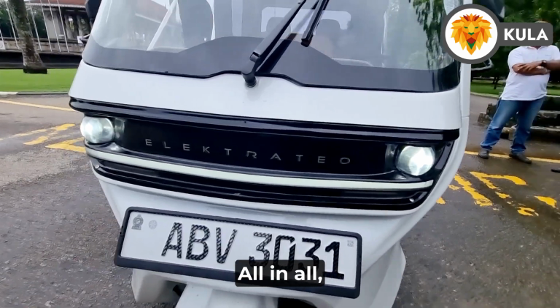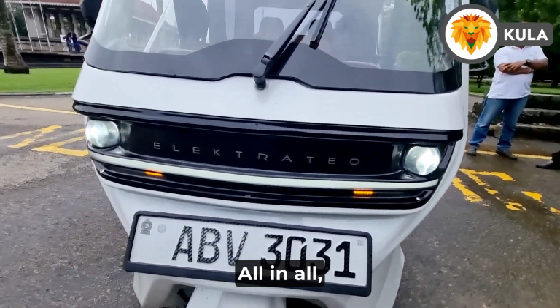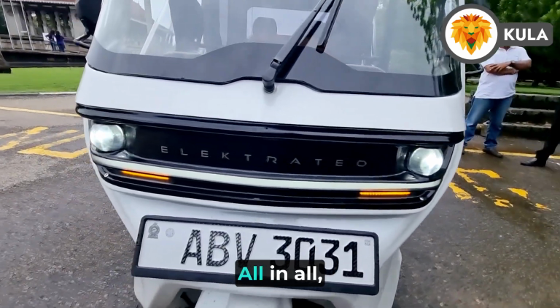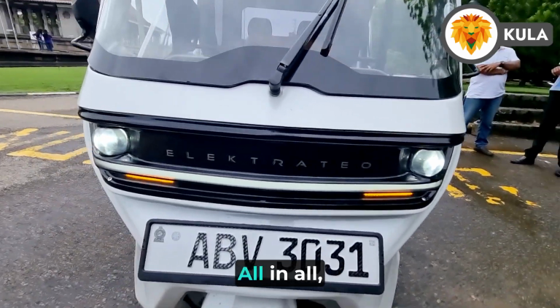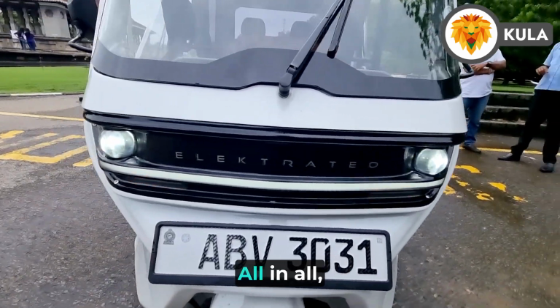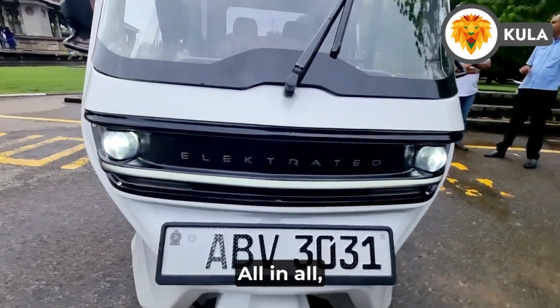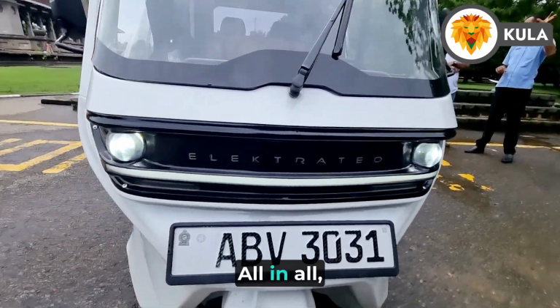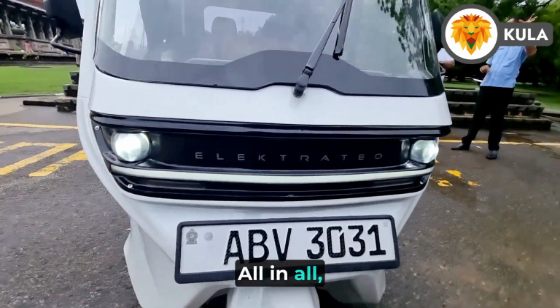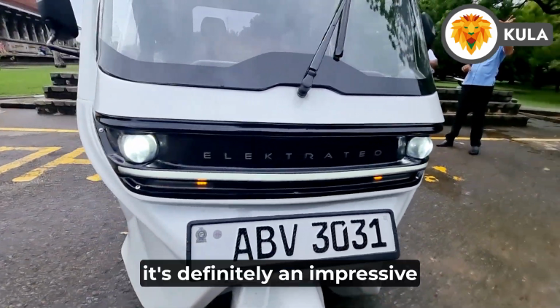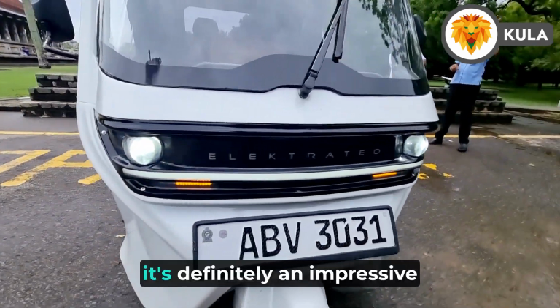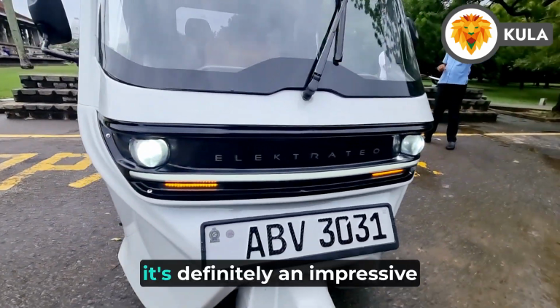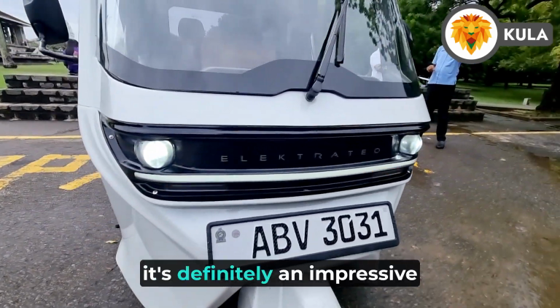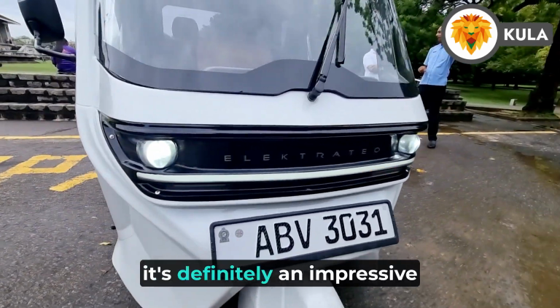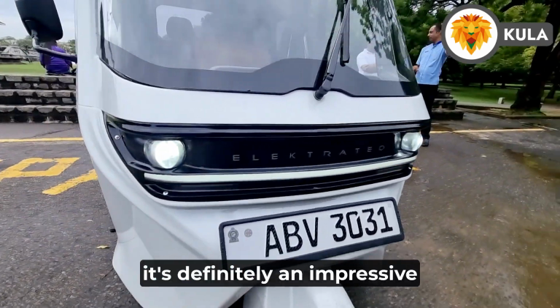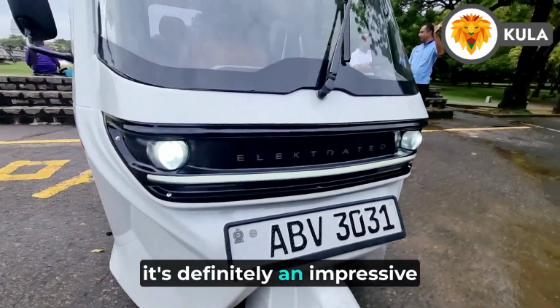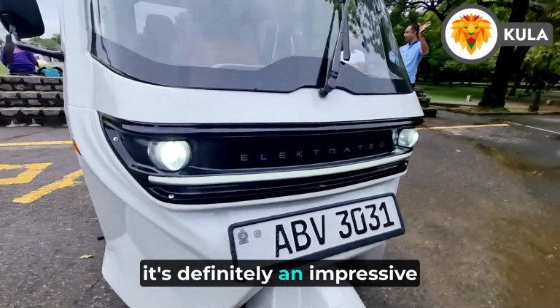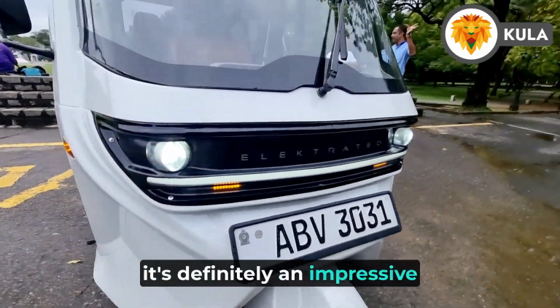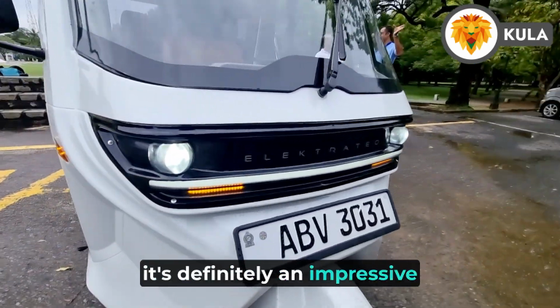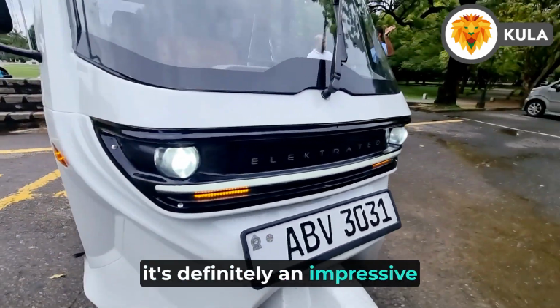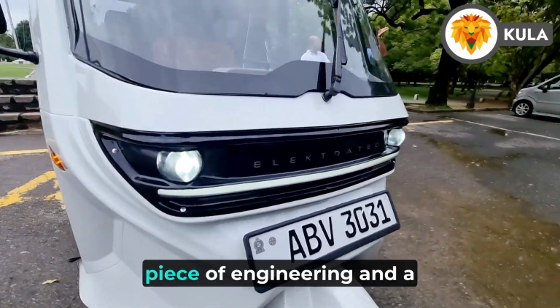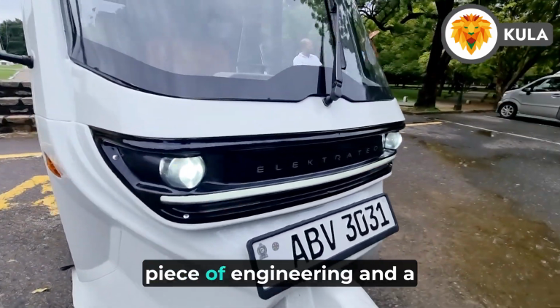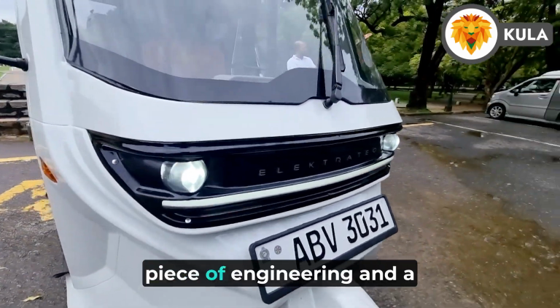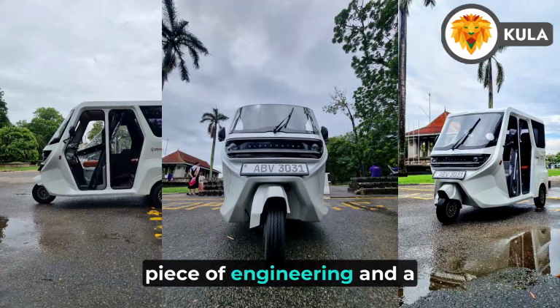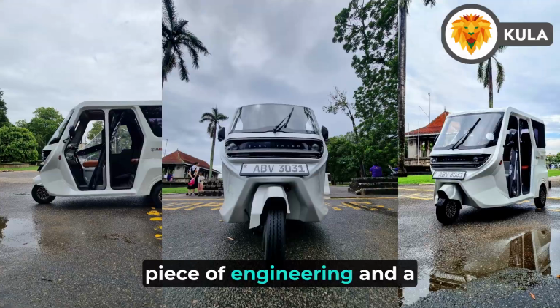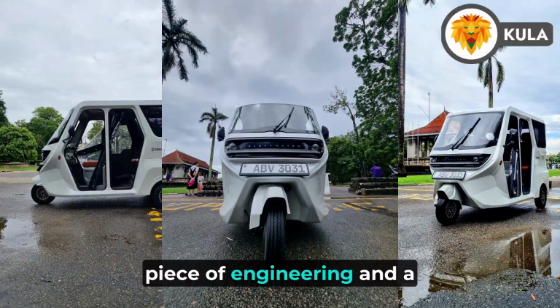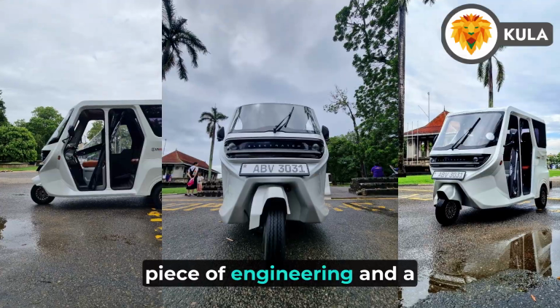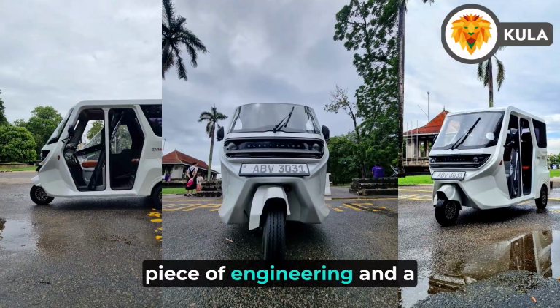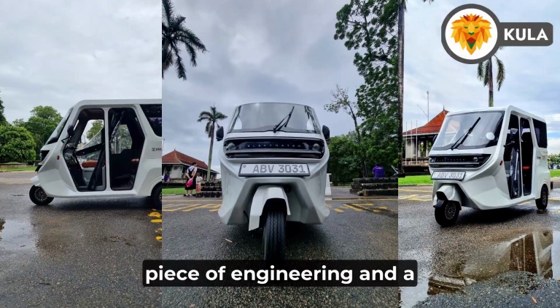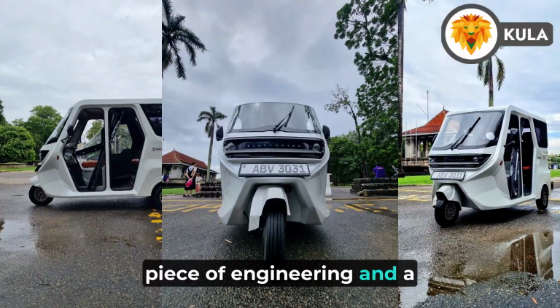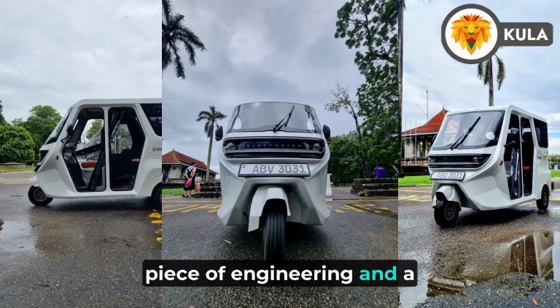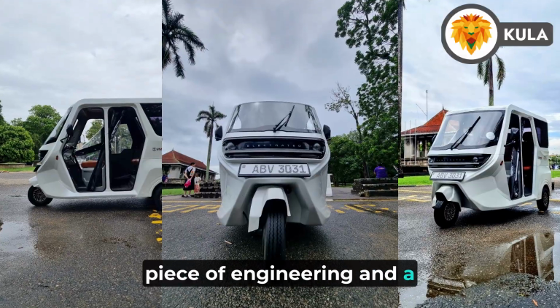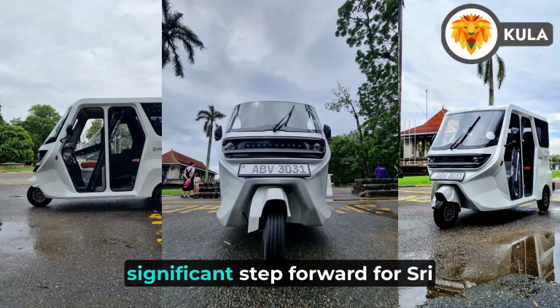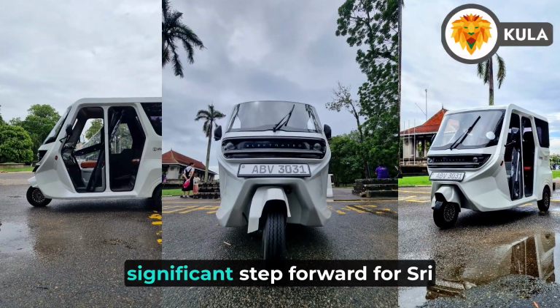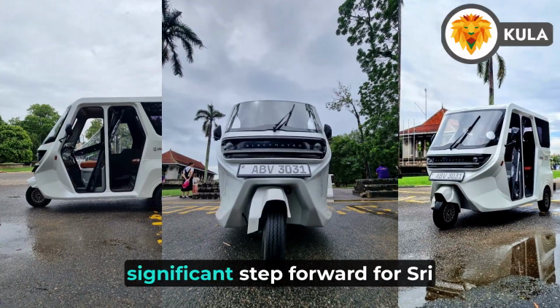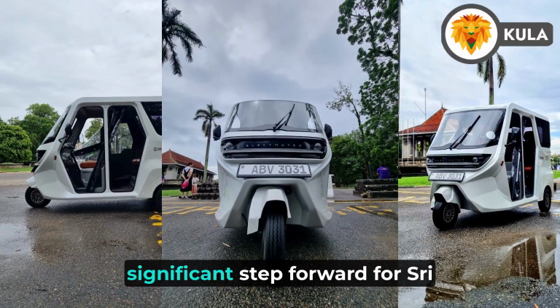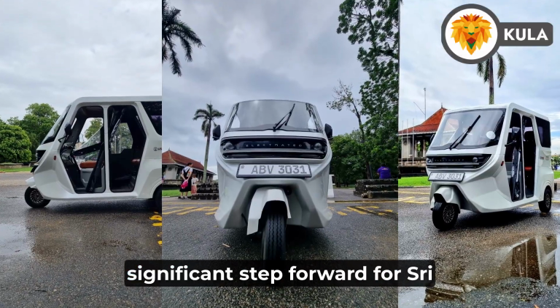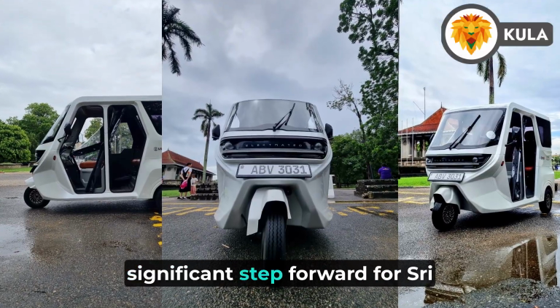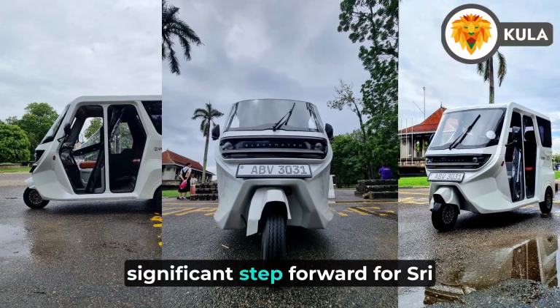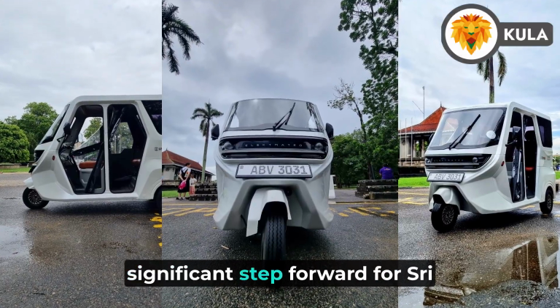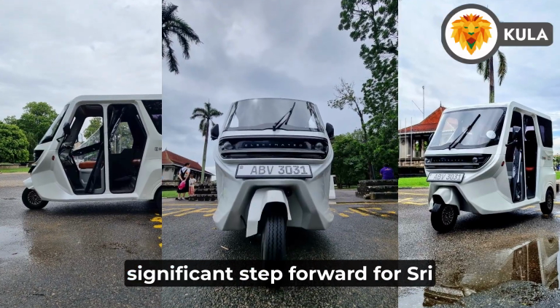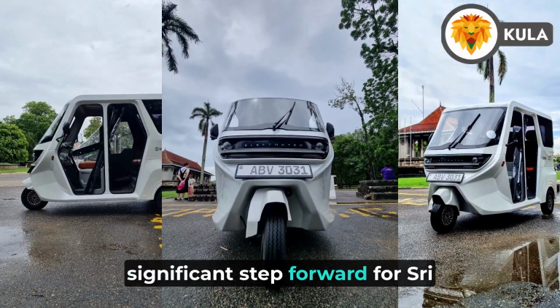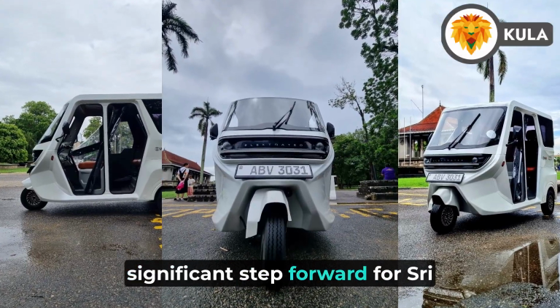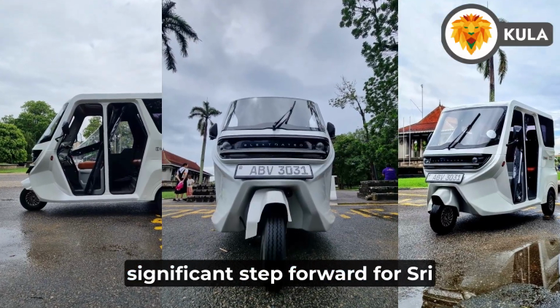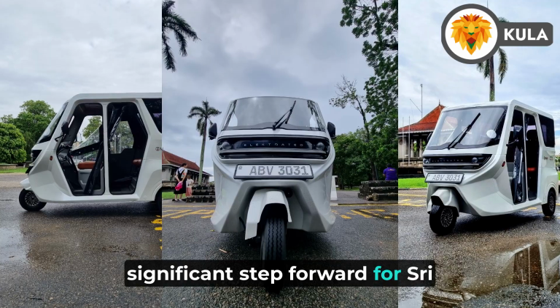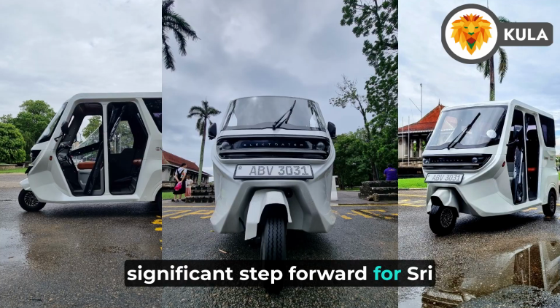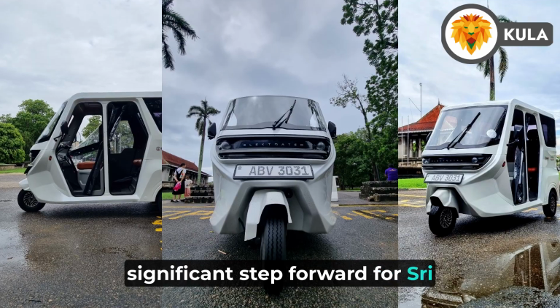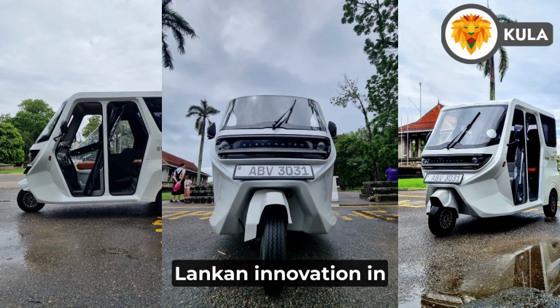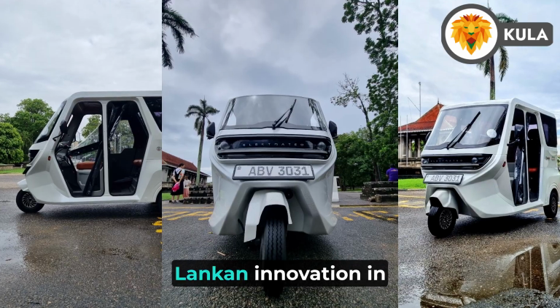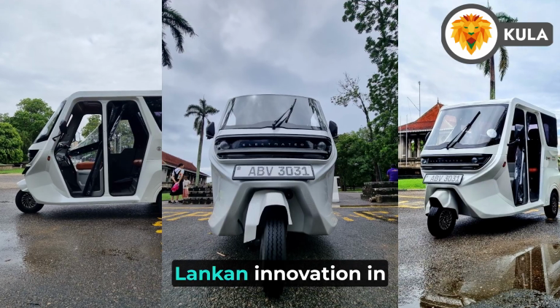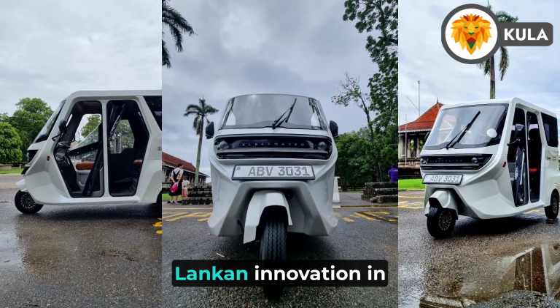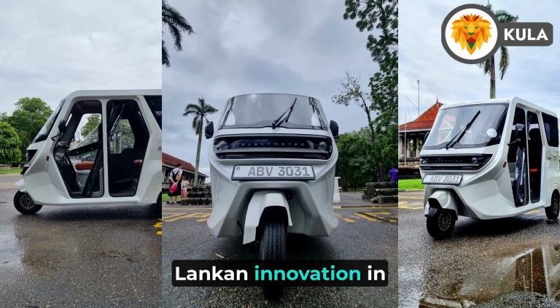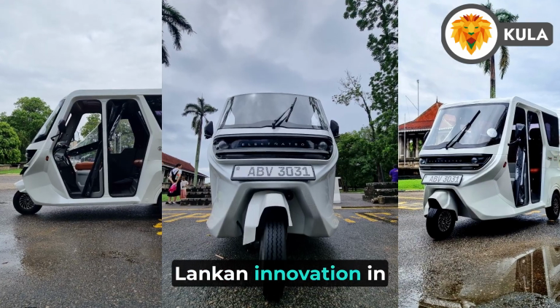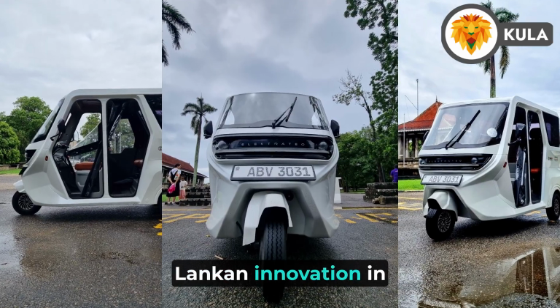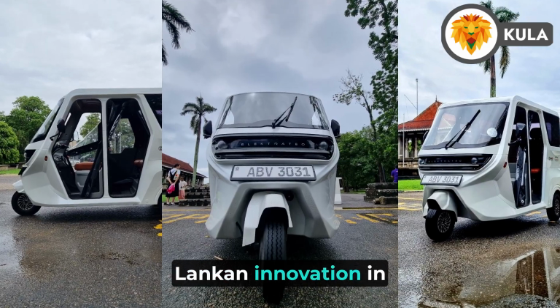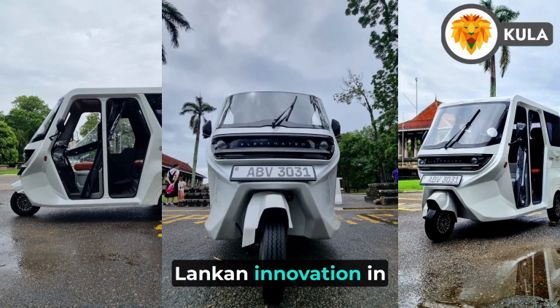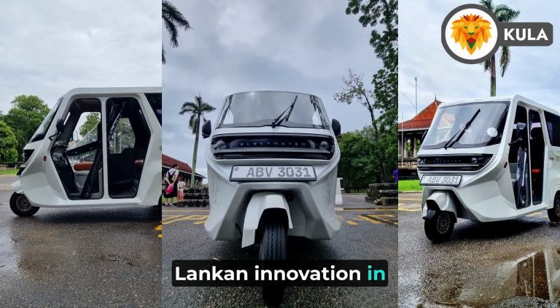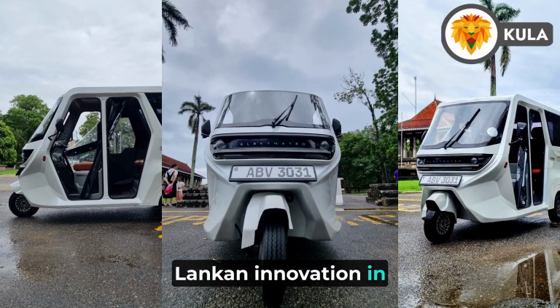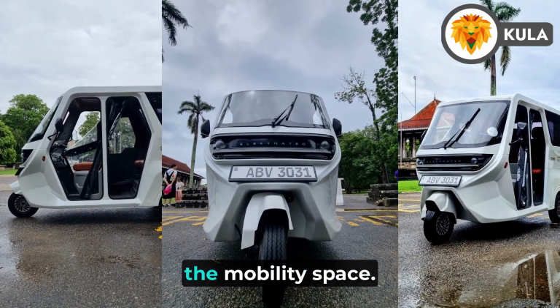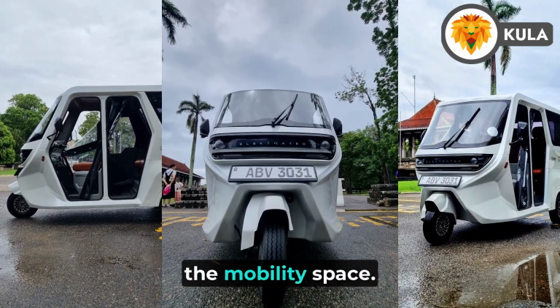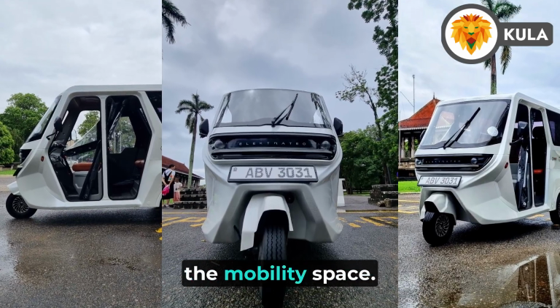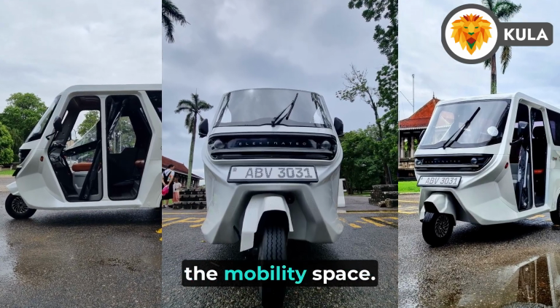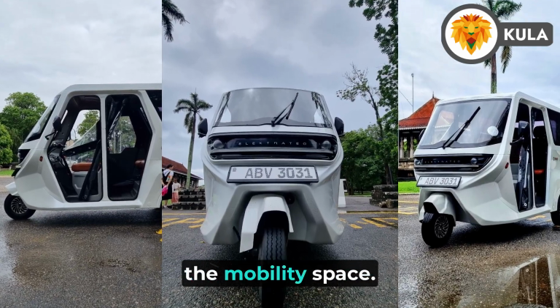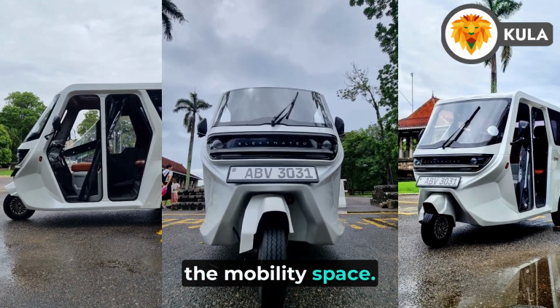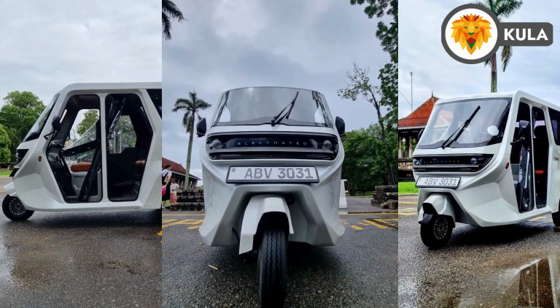All in all, it's definitely an impressive piece of engineering and a significant step forward for Sri Lankan innovation in the mobility space.